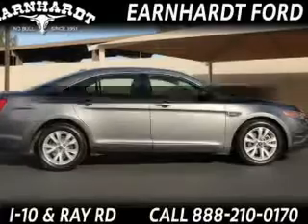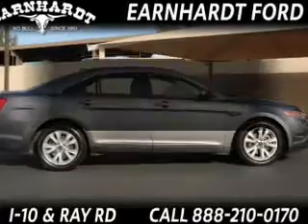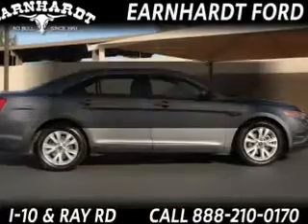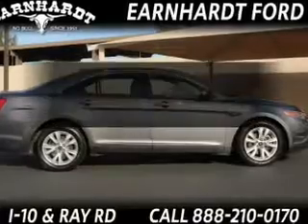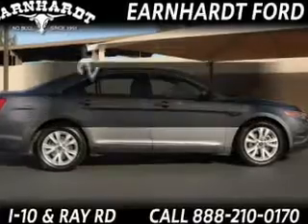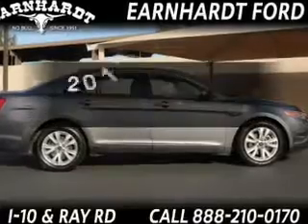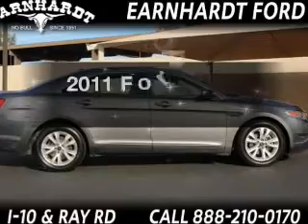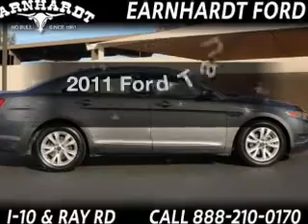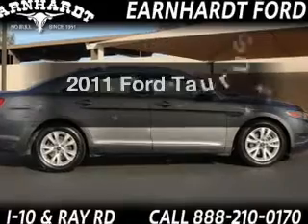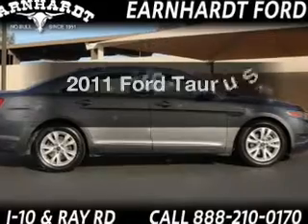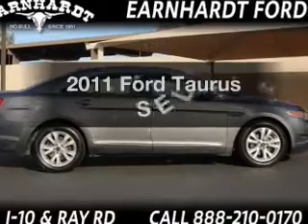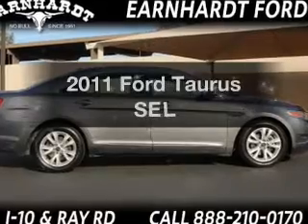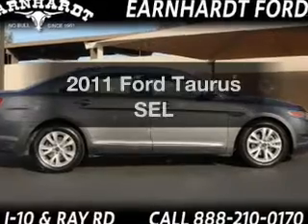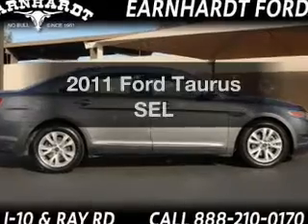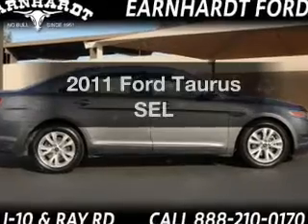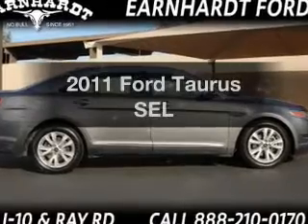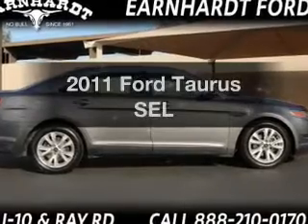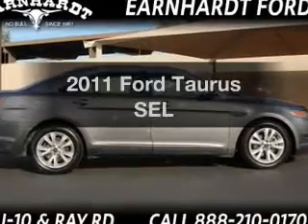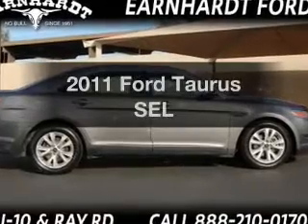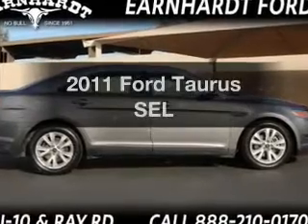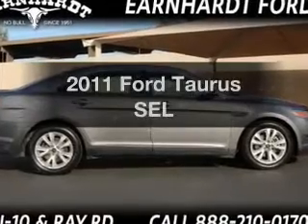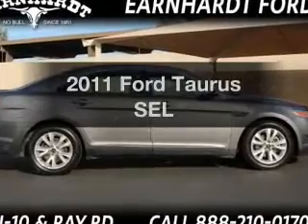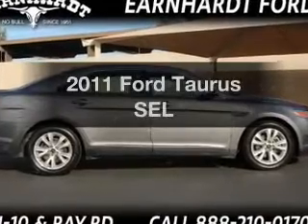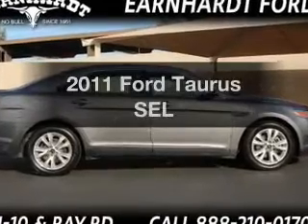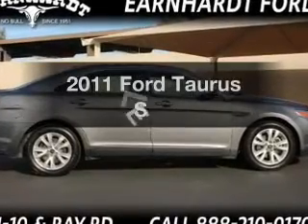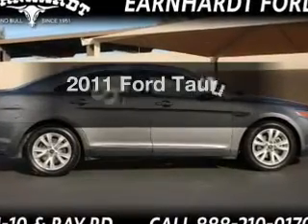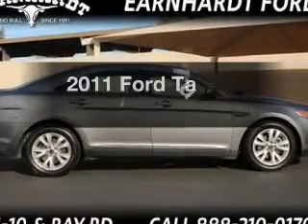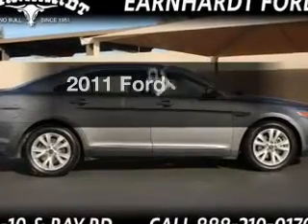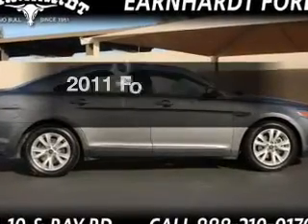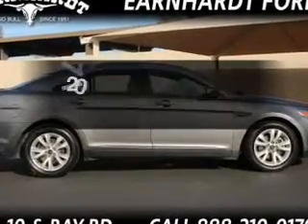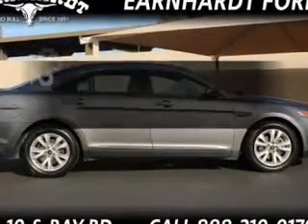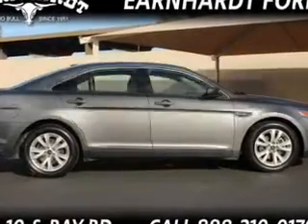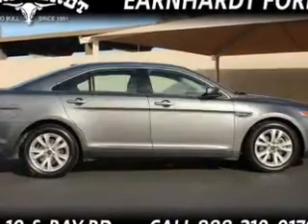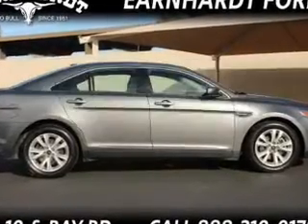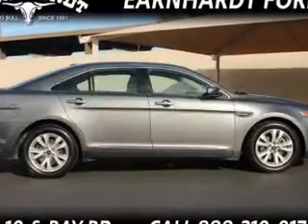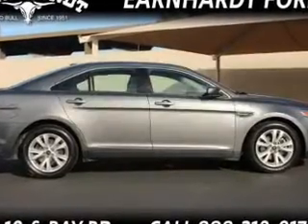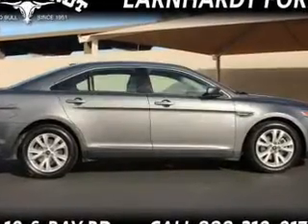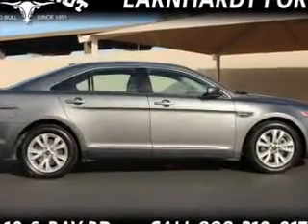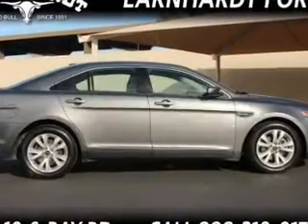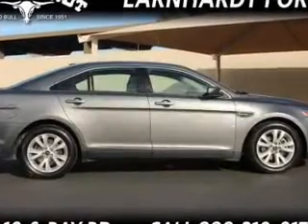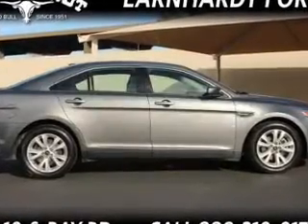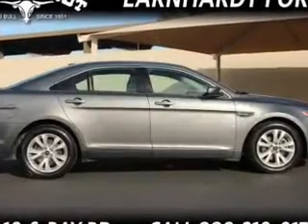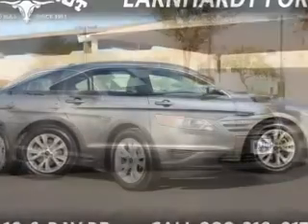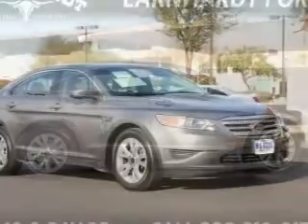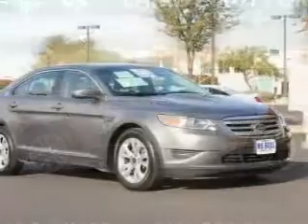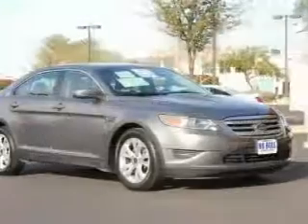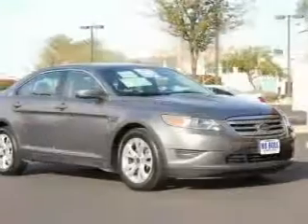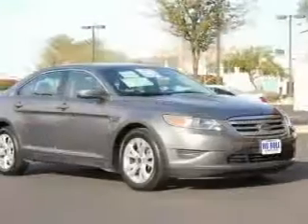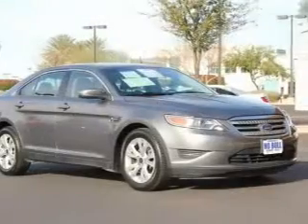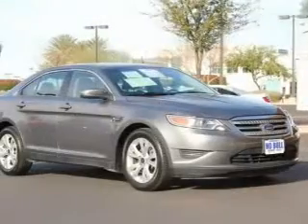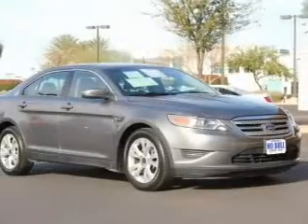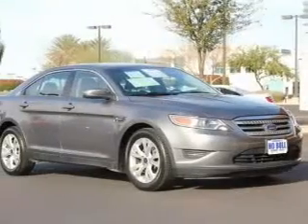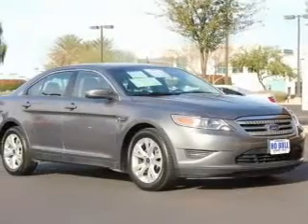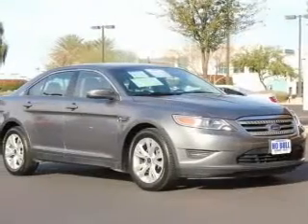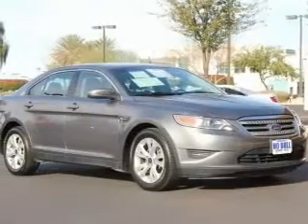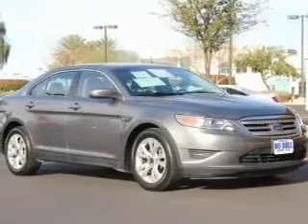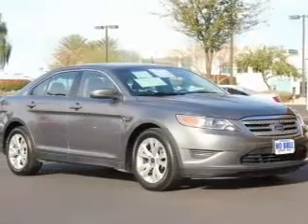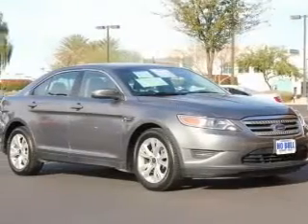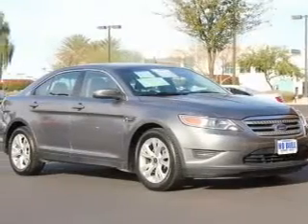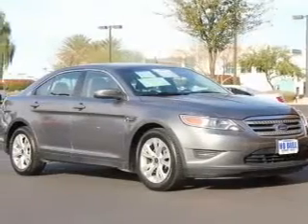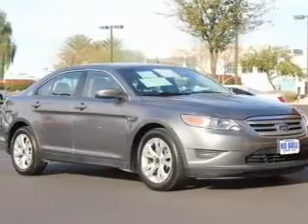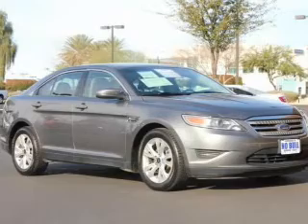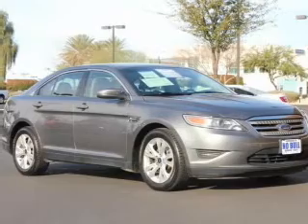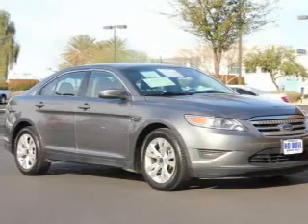Get noticed in this 2011 Ford Taurus. If you're looking for a first-rate auto, this one could be yours today.